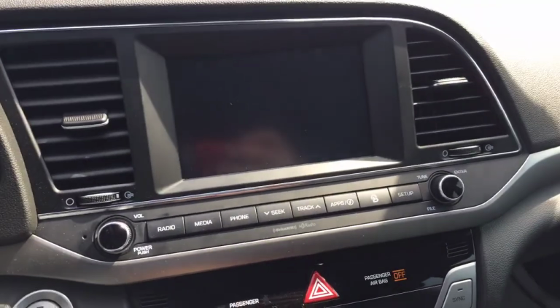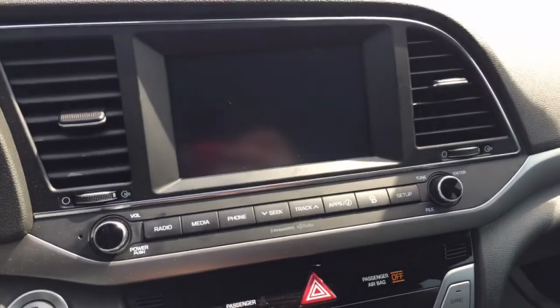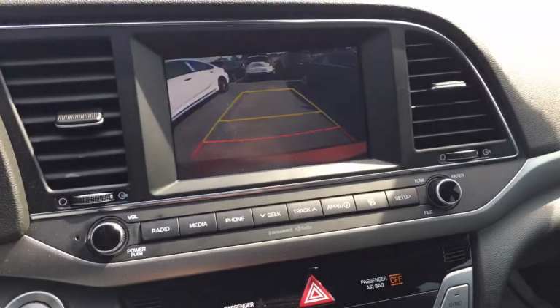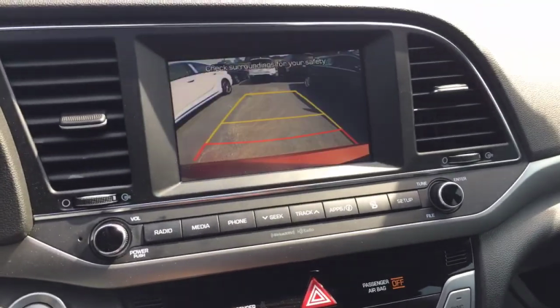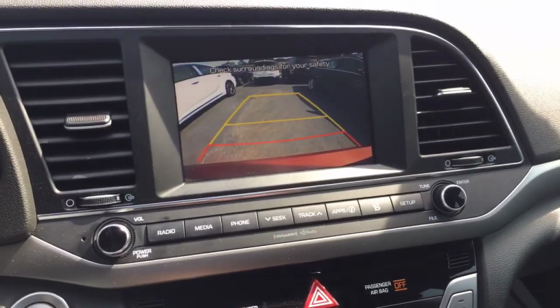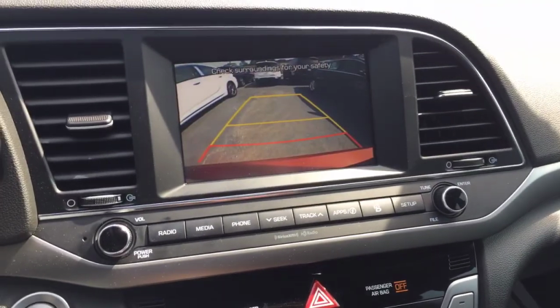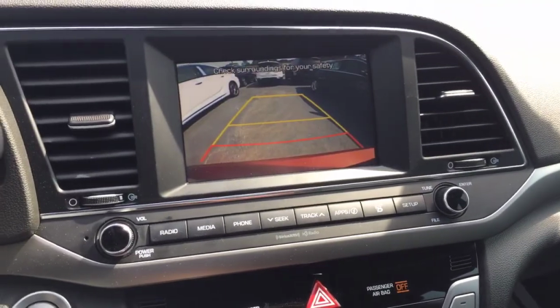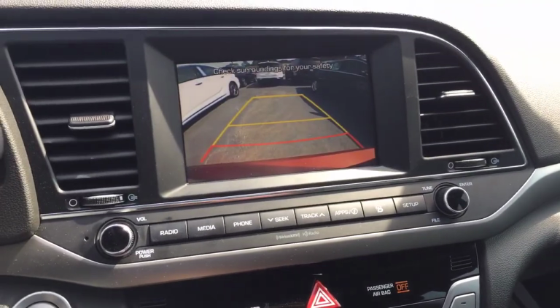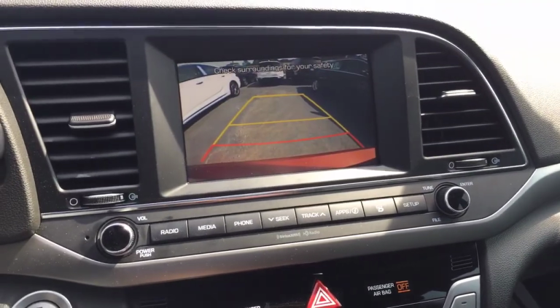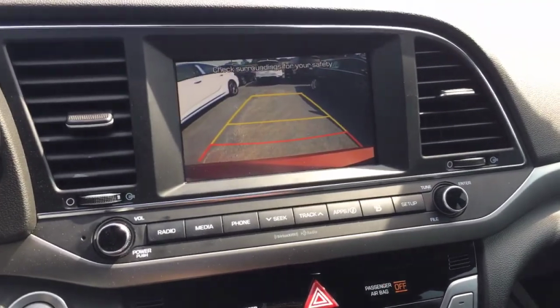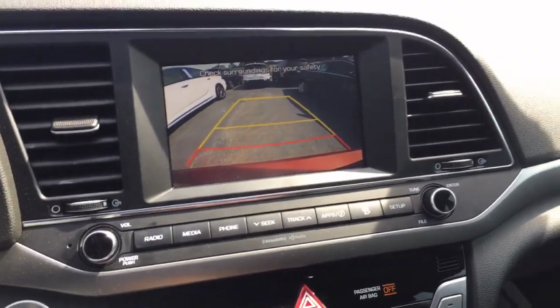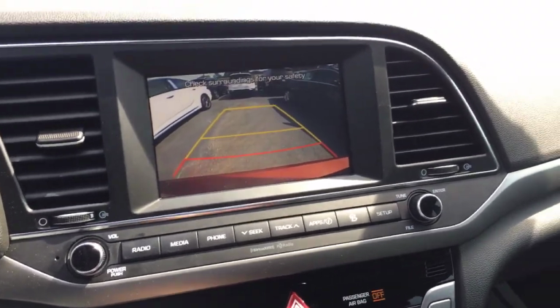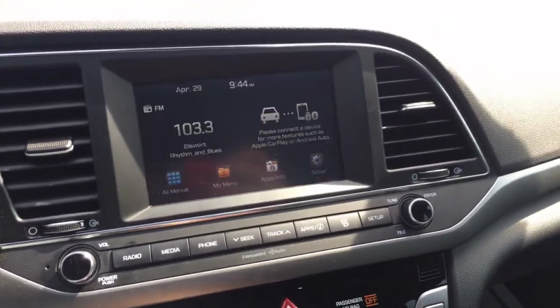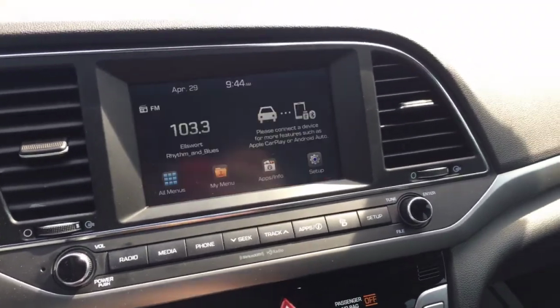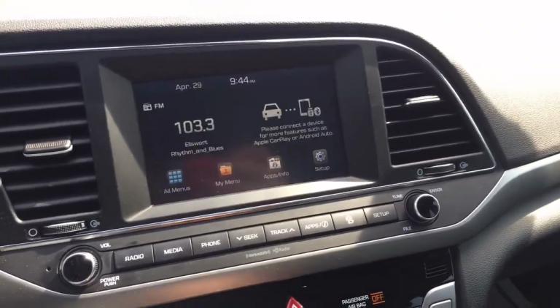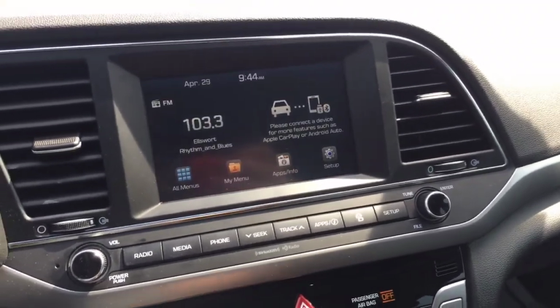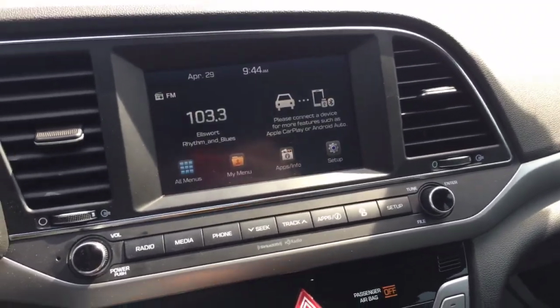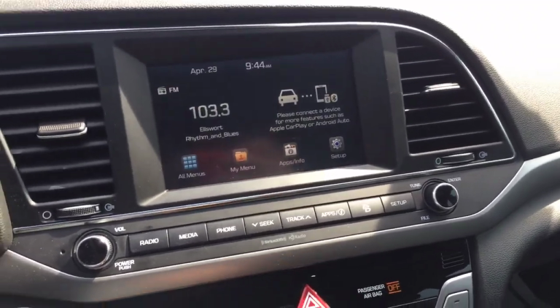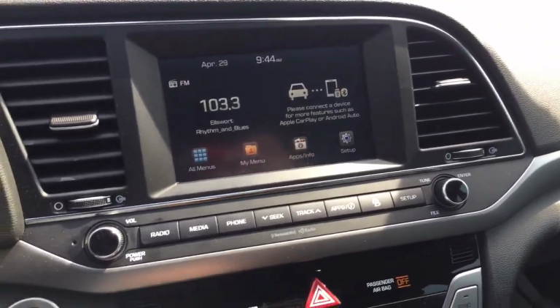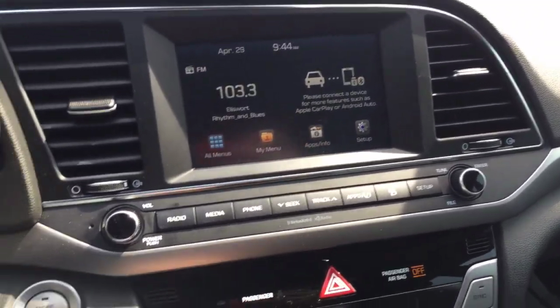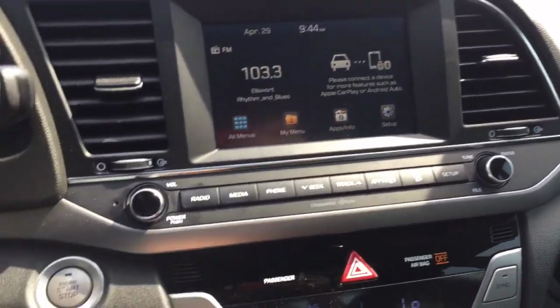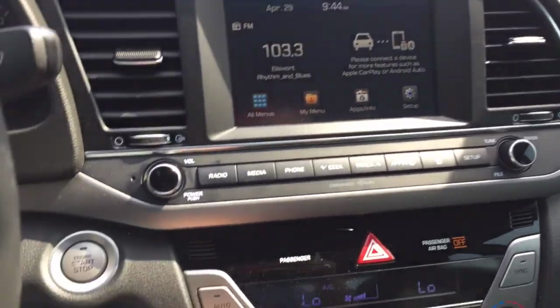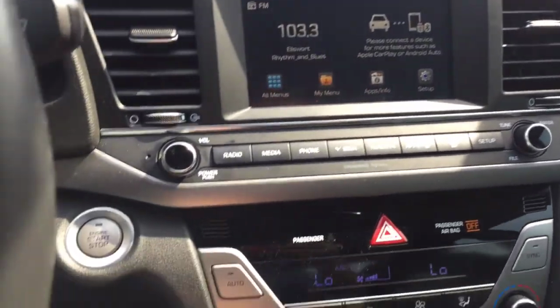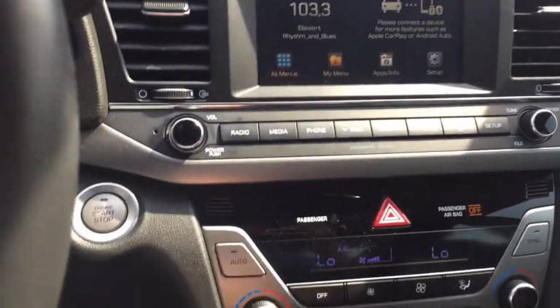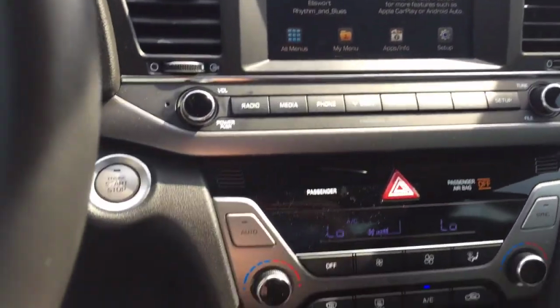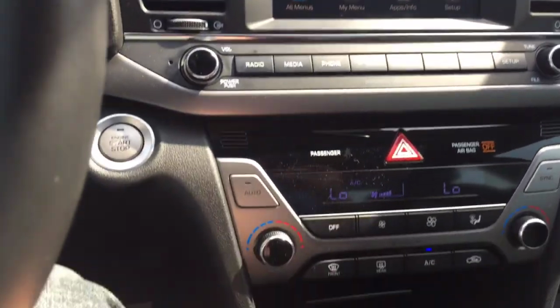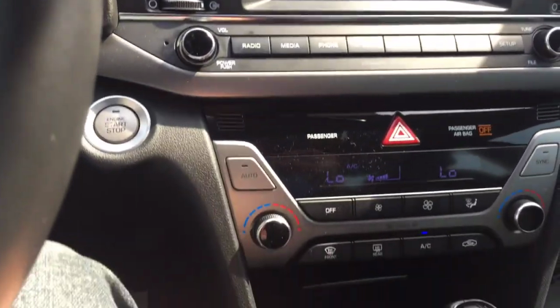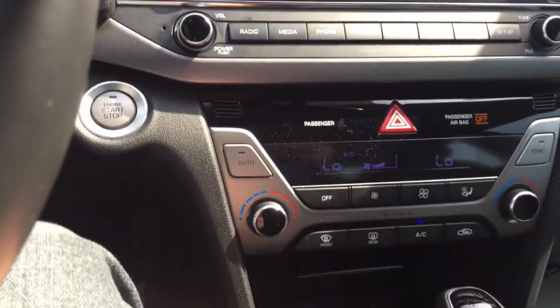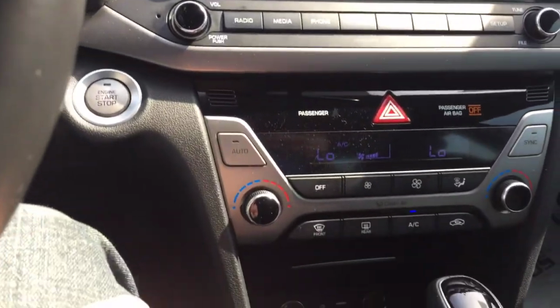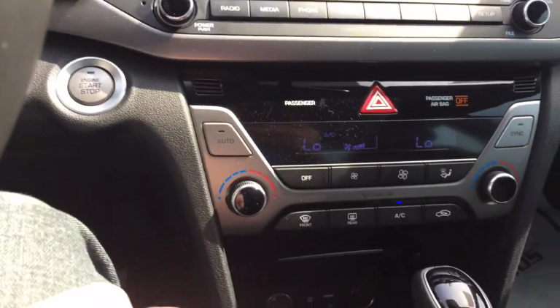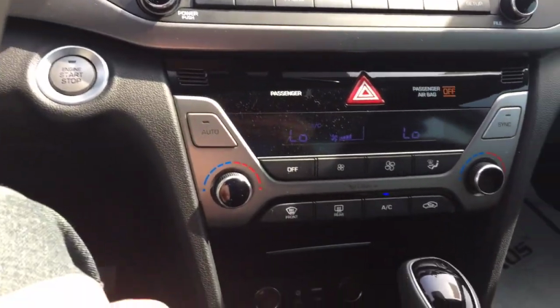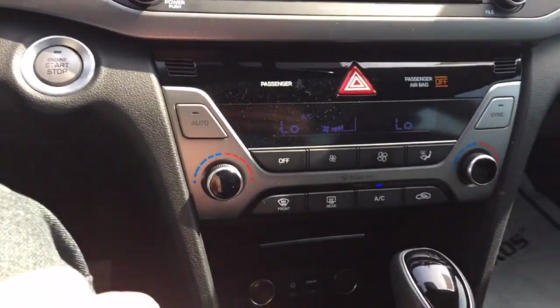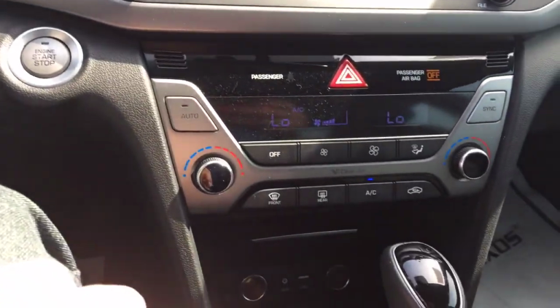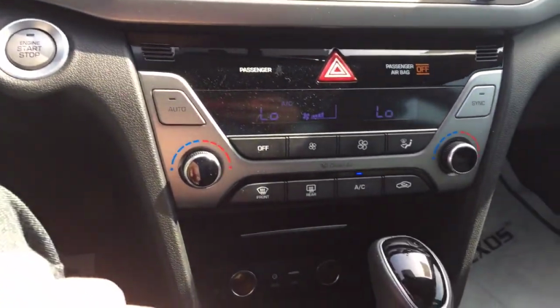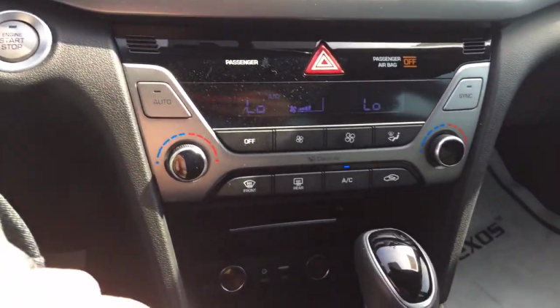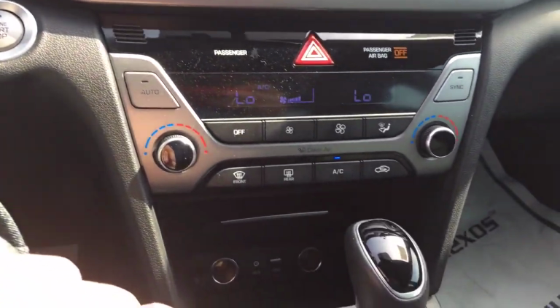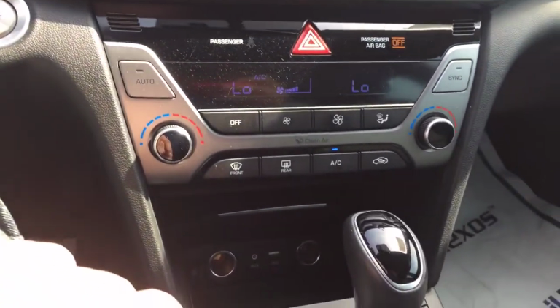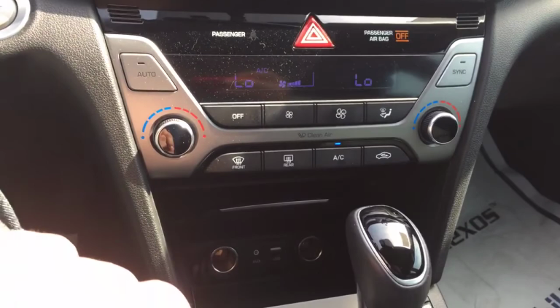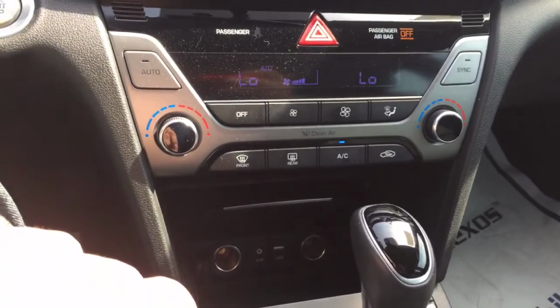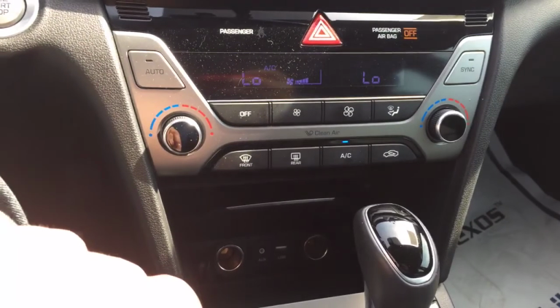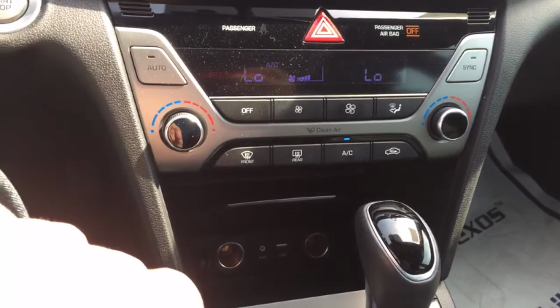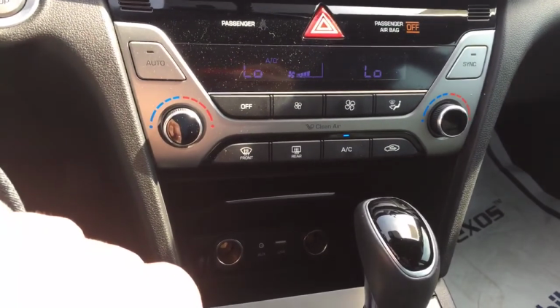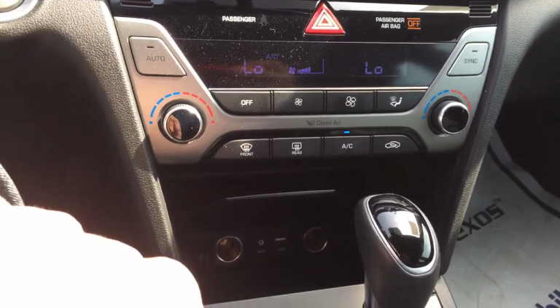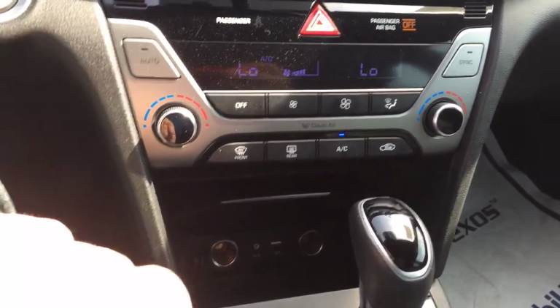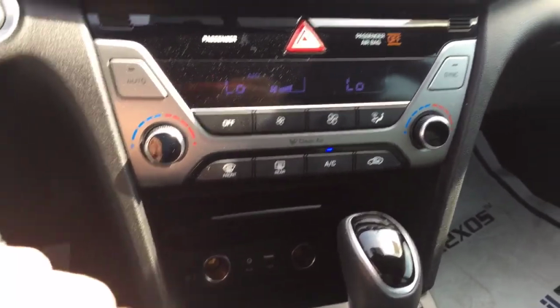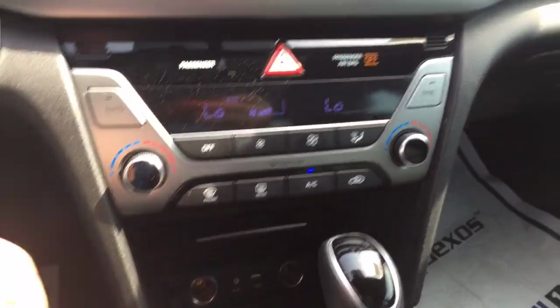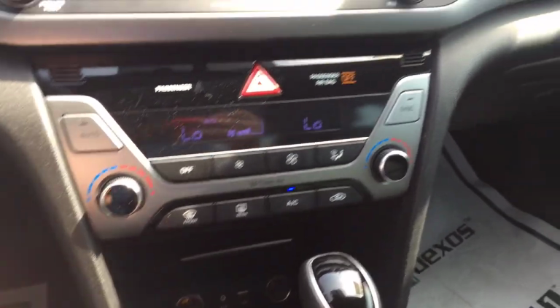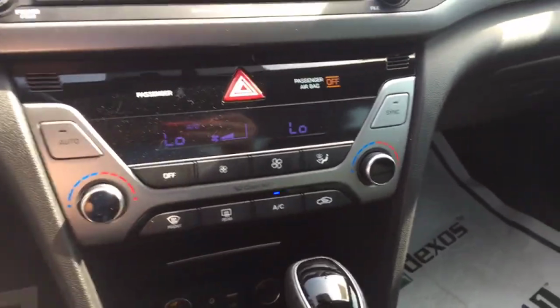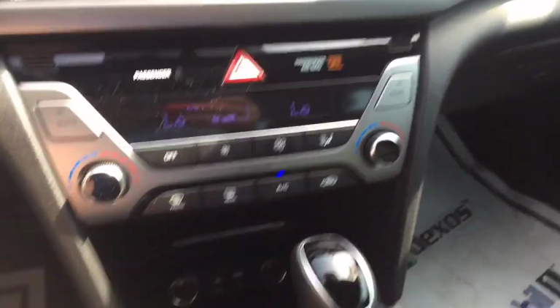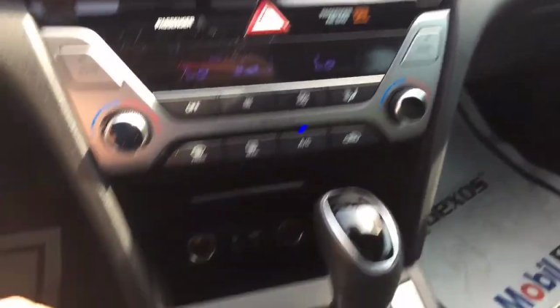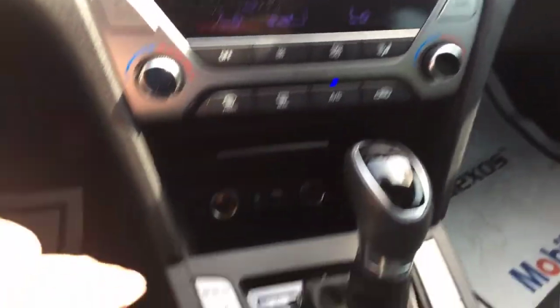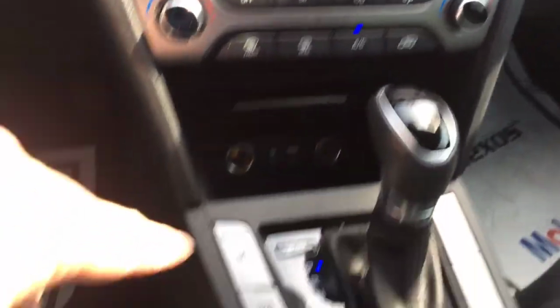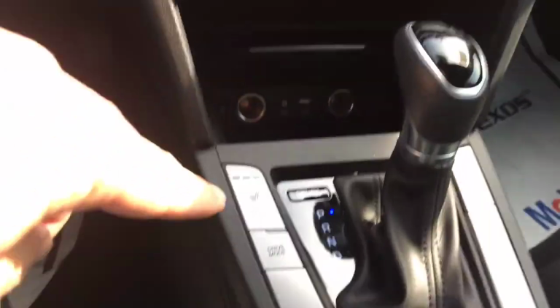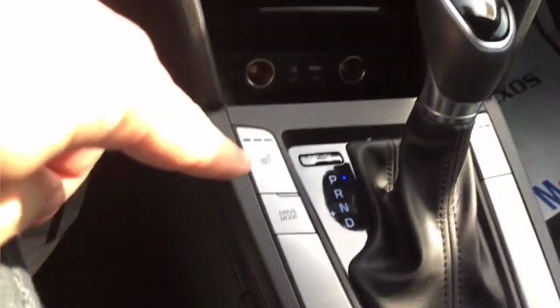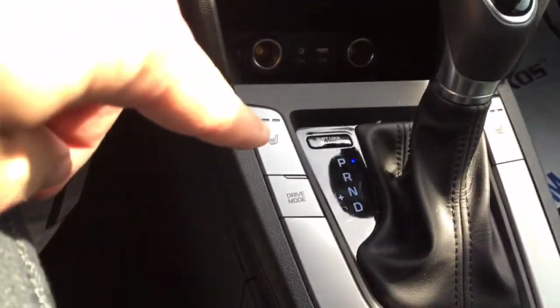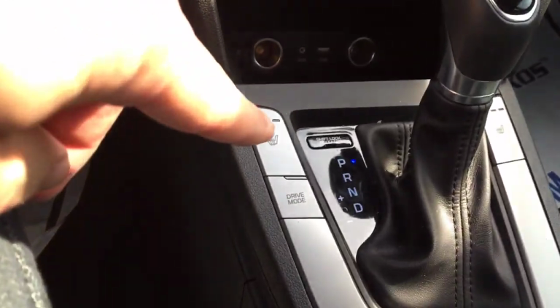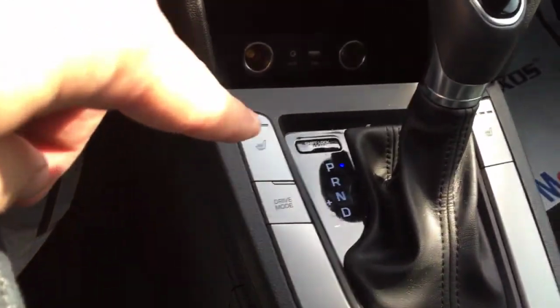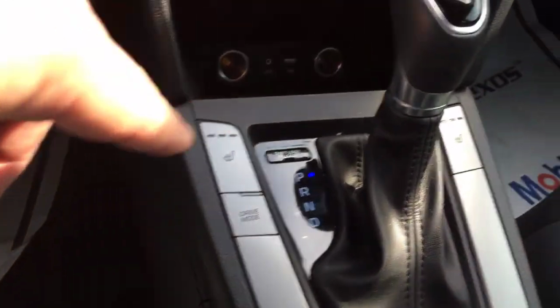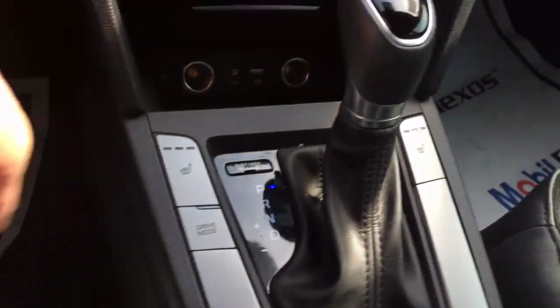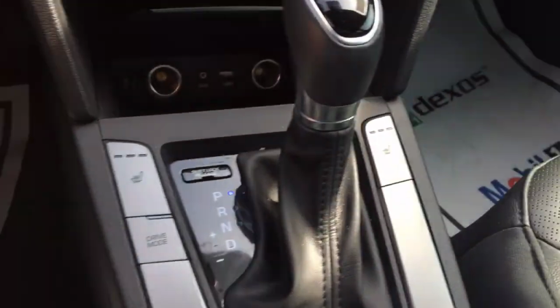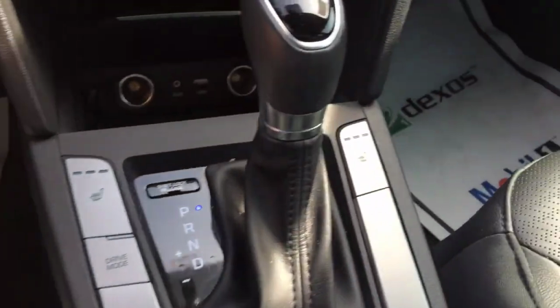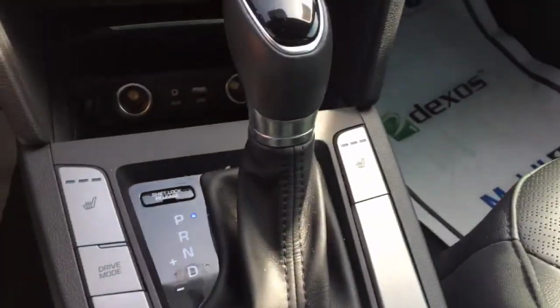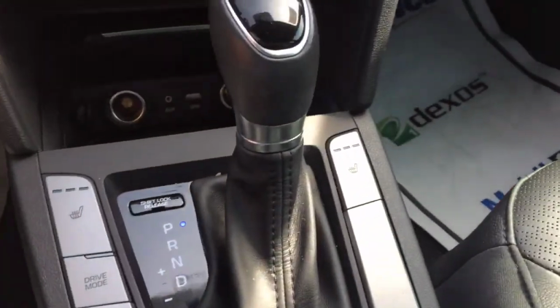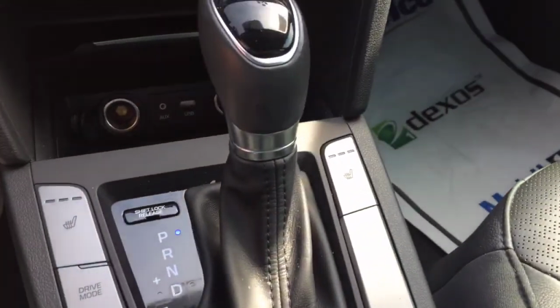Got your backup camera there, your dual climate control up front, and also got your heated seats.